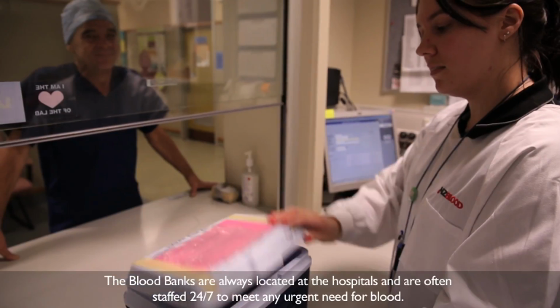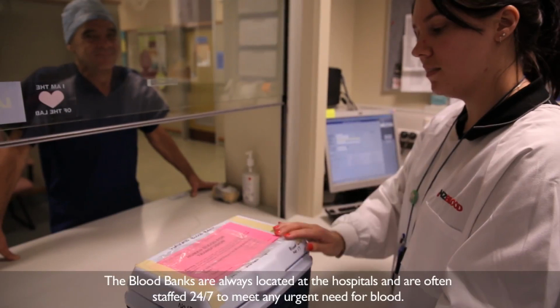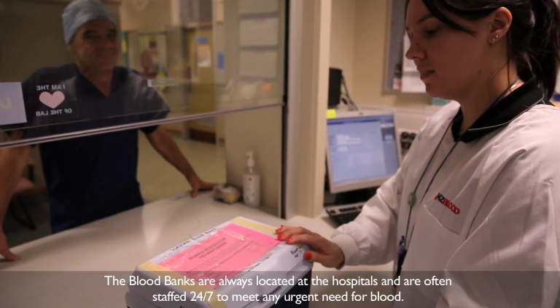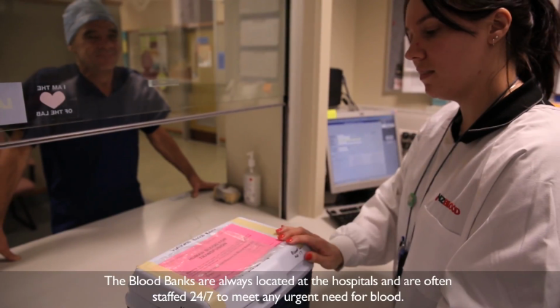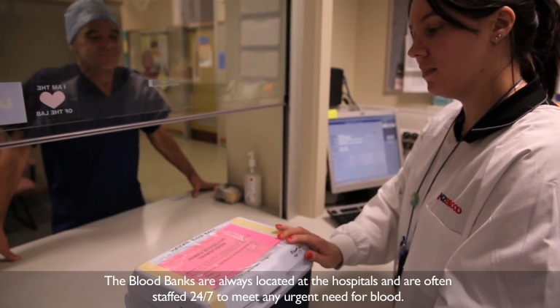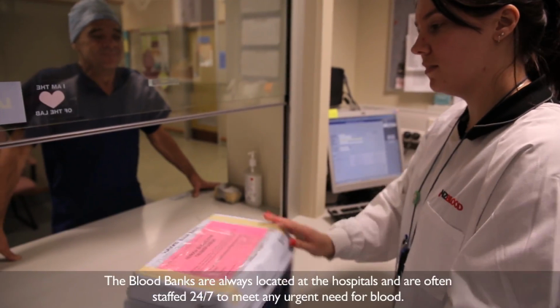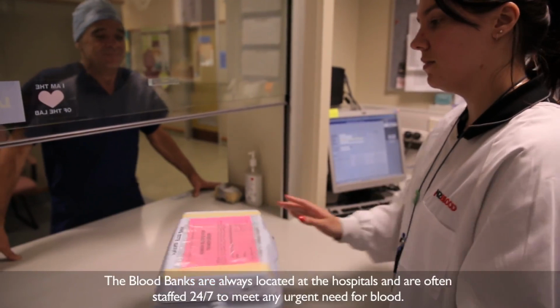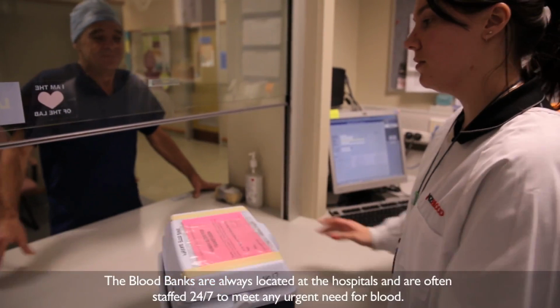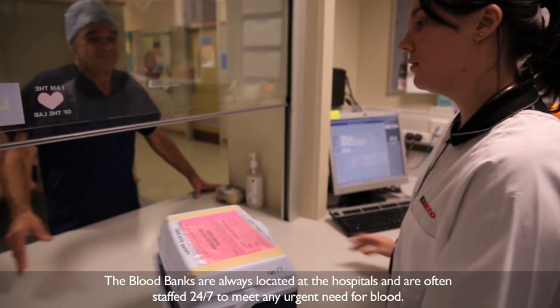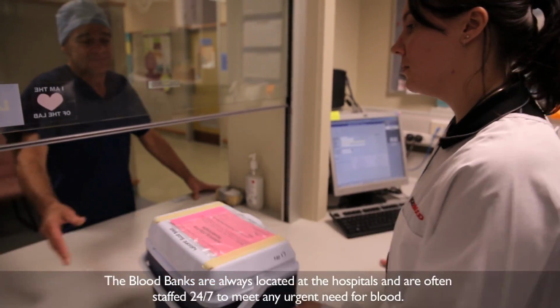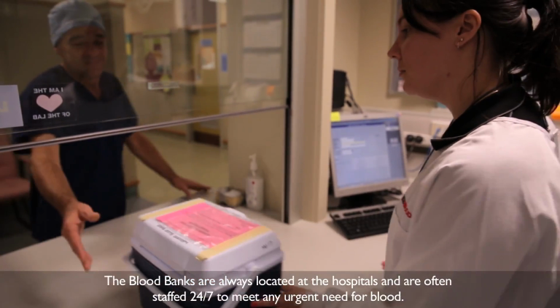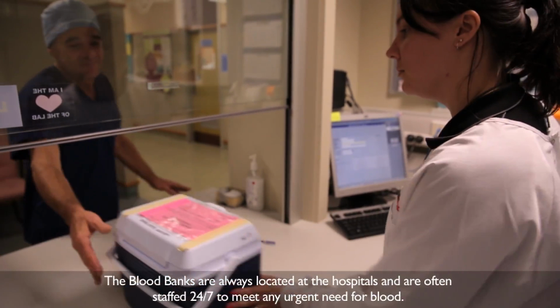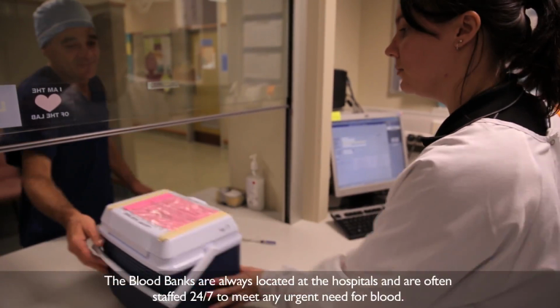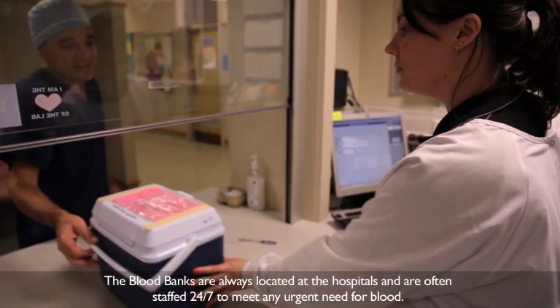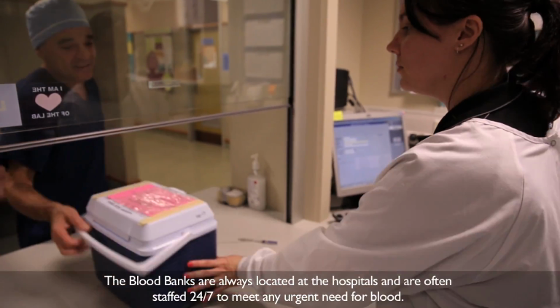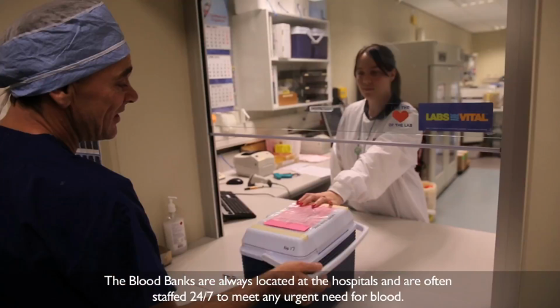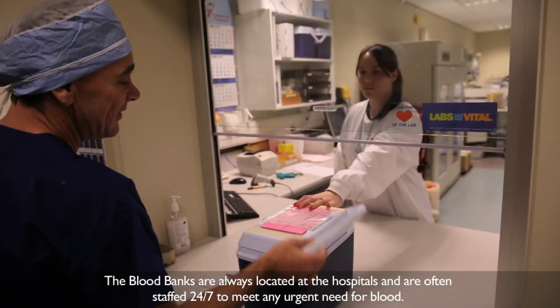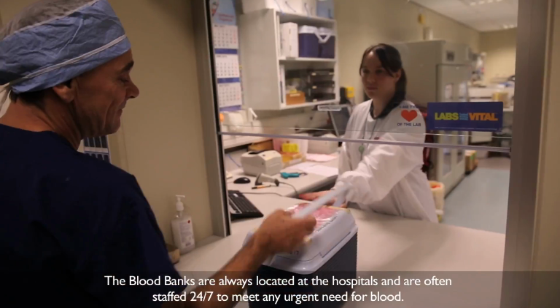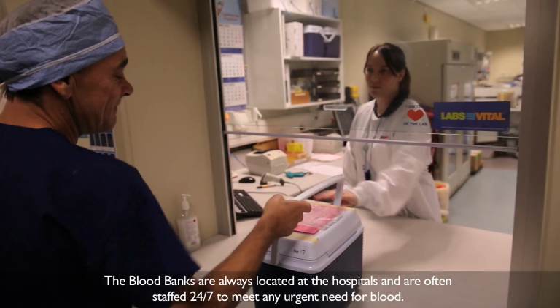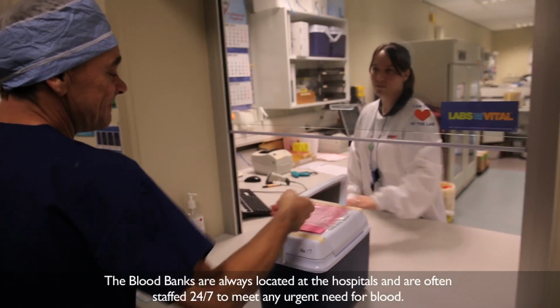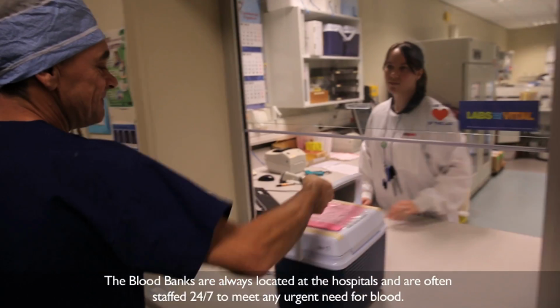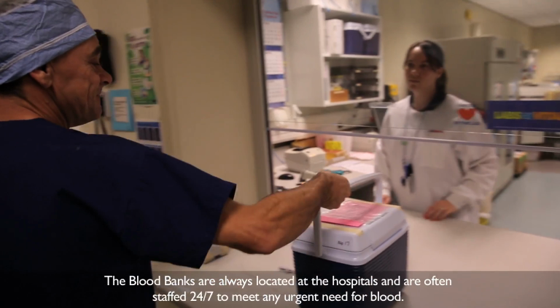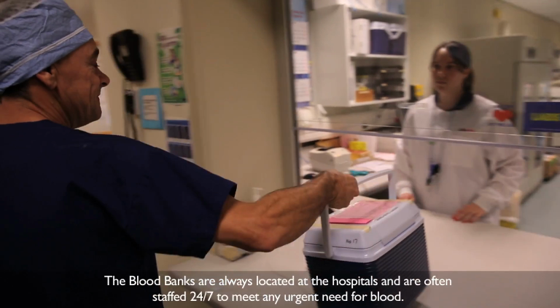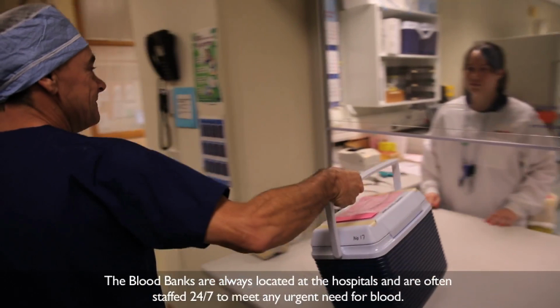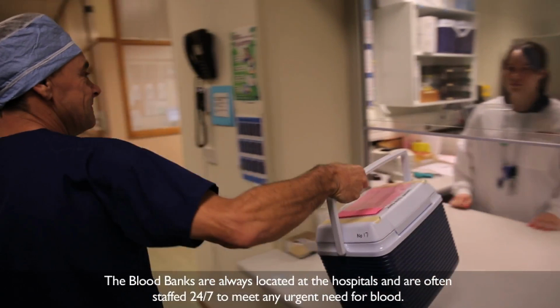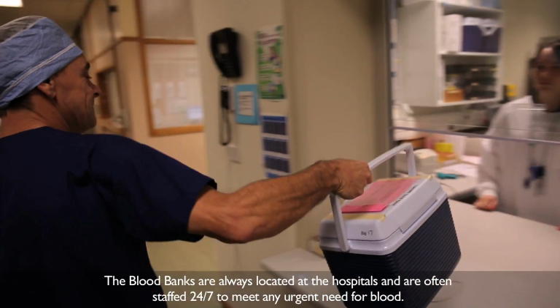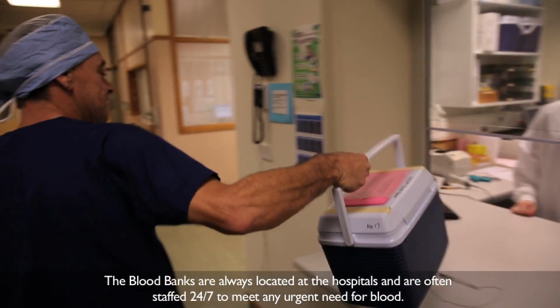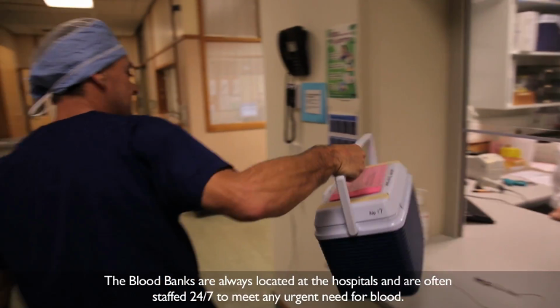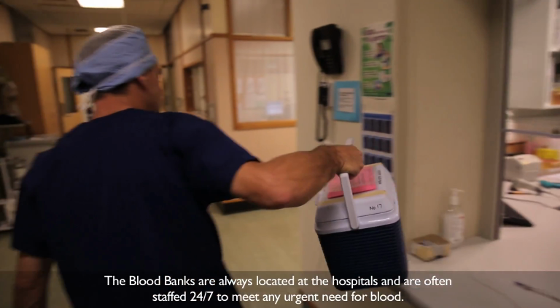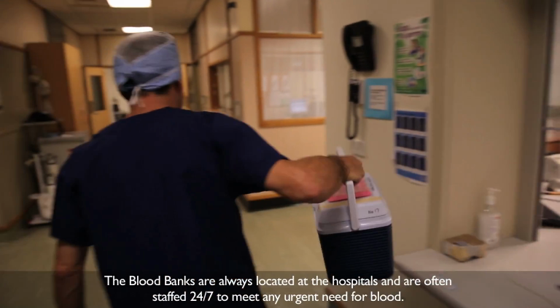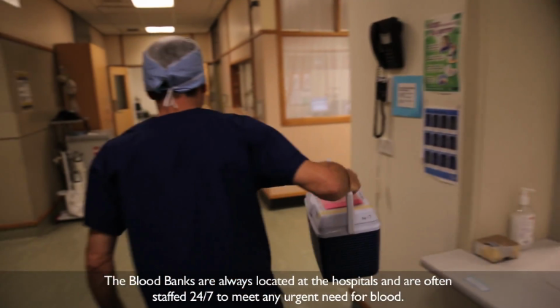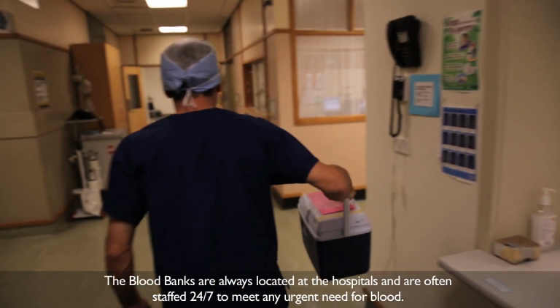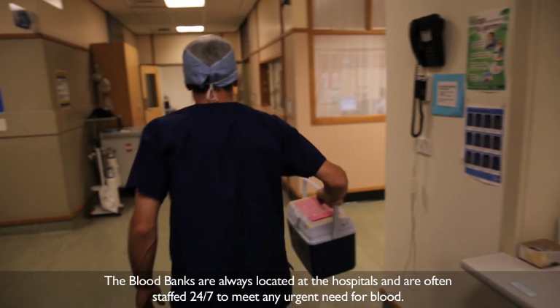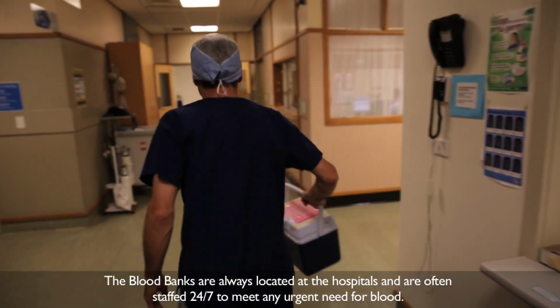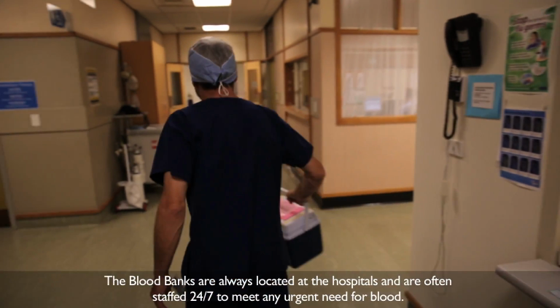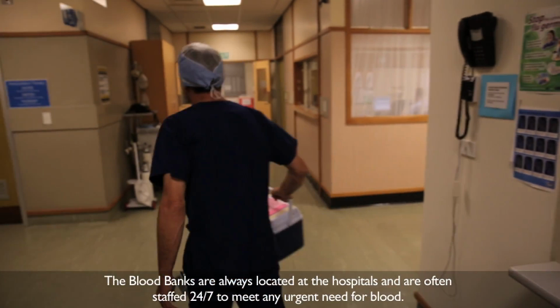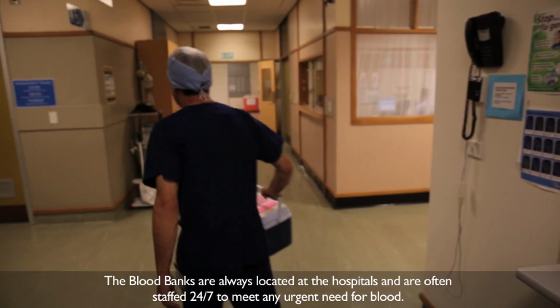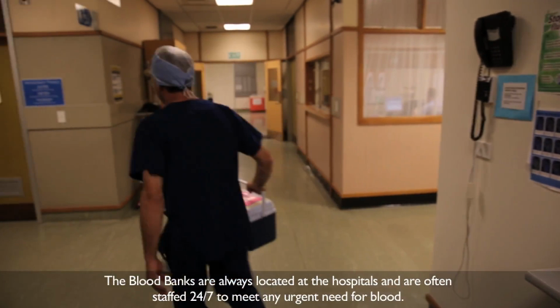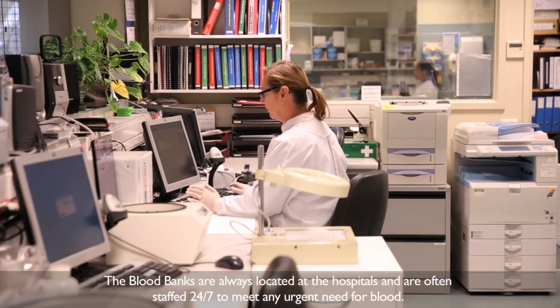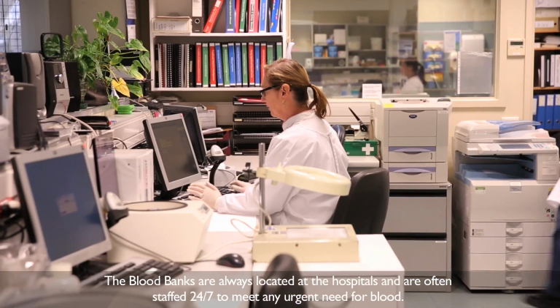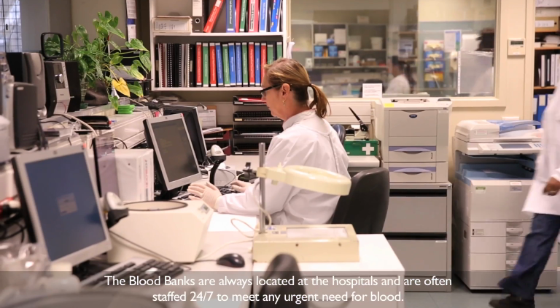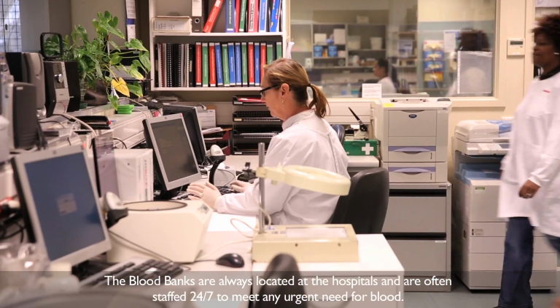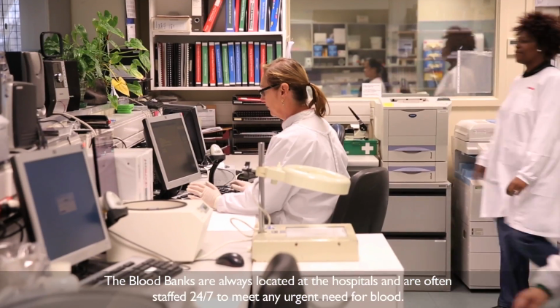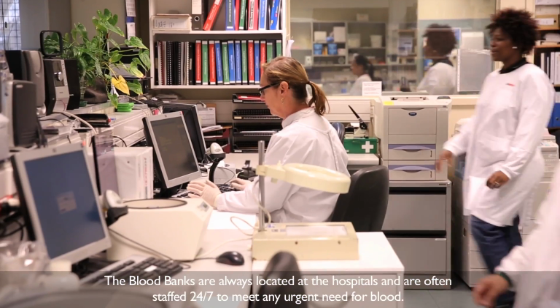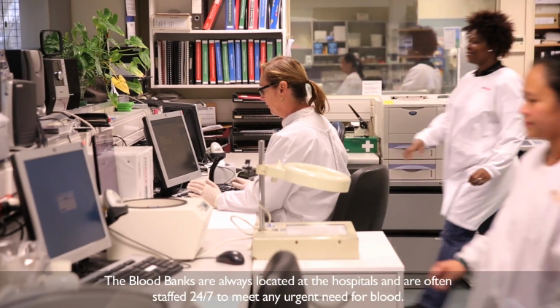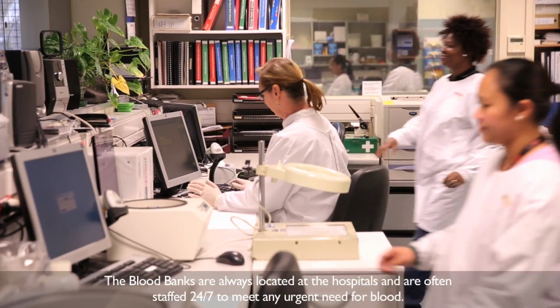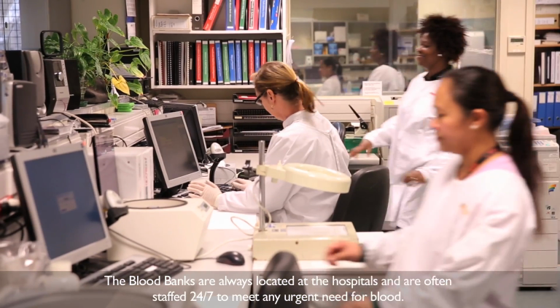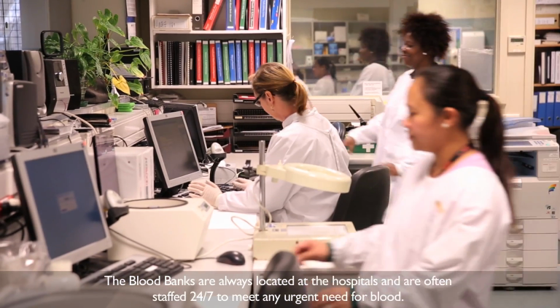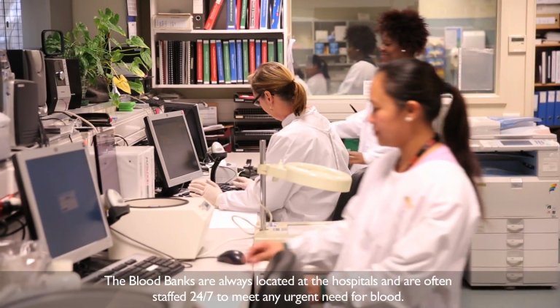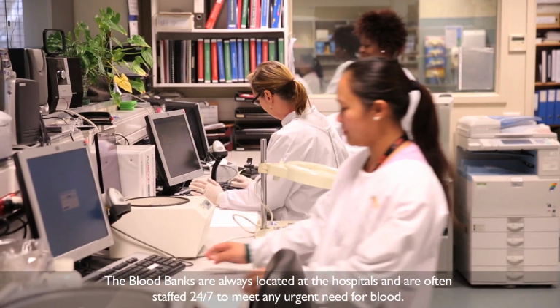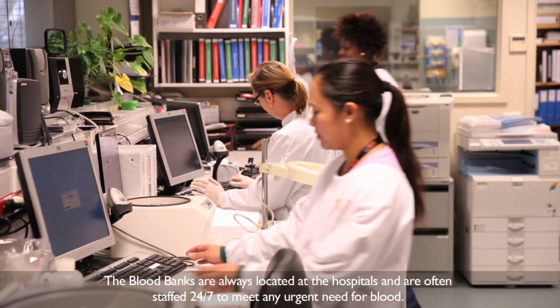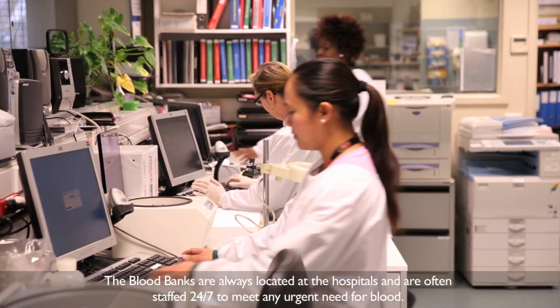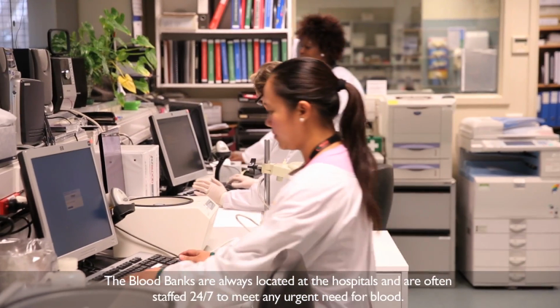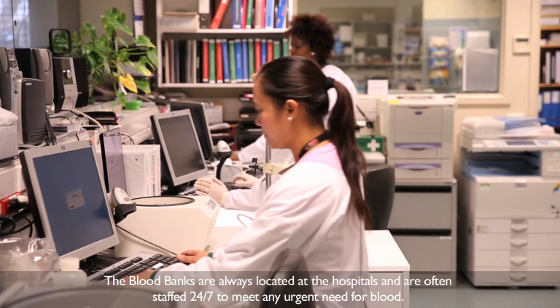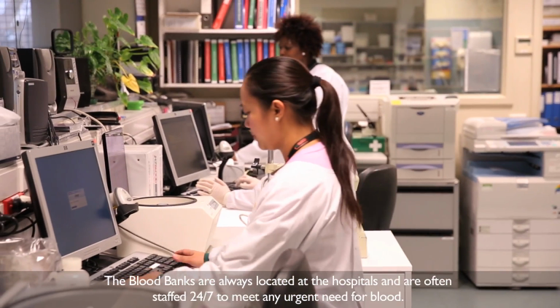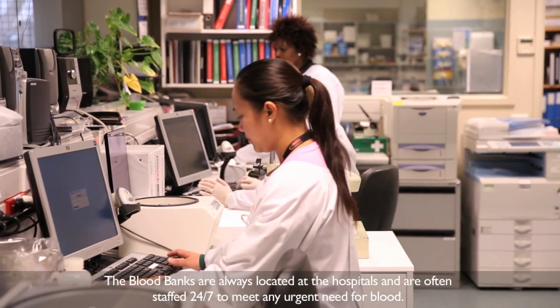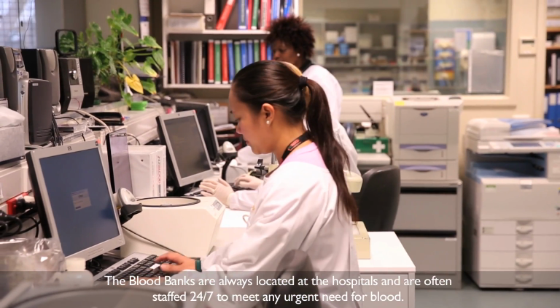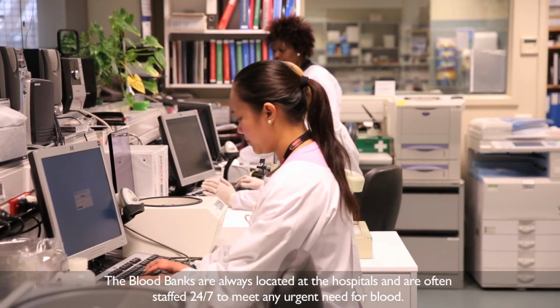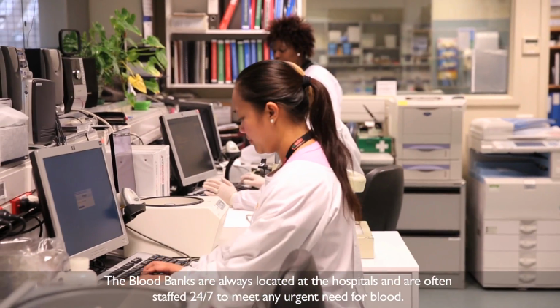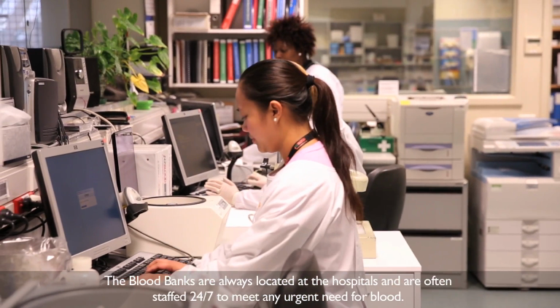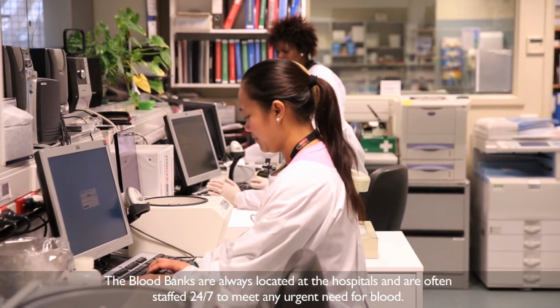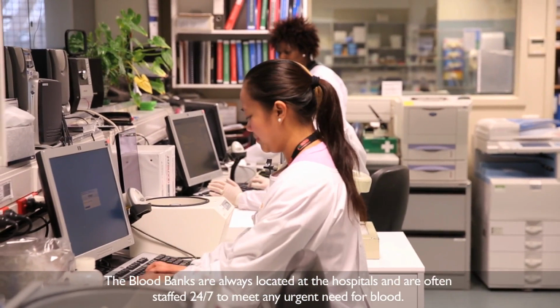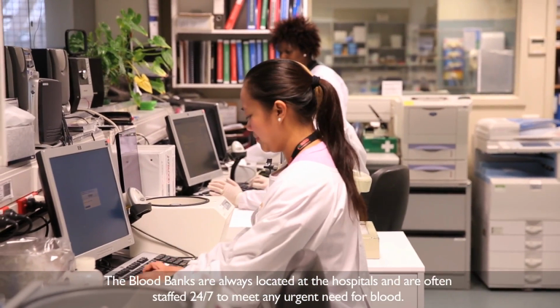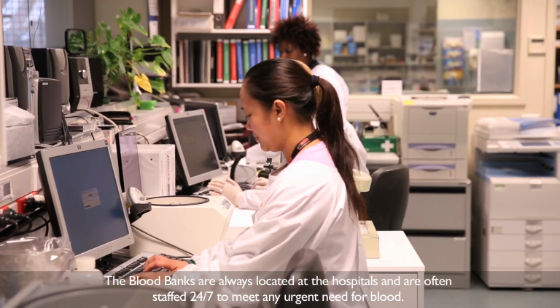The blood banks are always located at the hospitals and are often staffed 24/7 to meet any urgent need for blood.